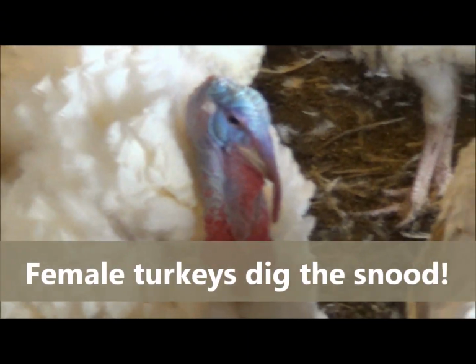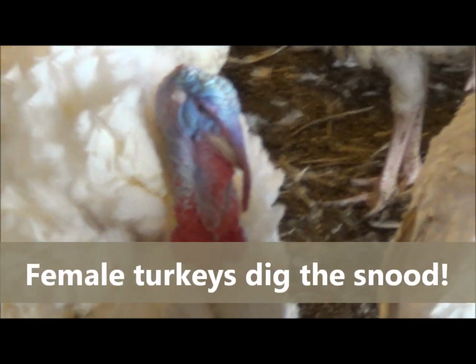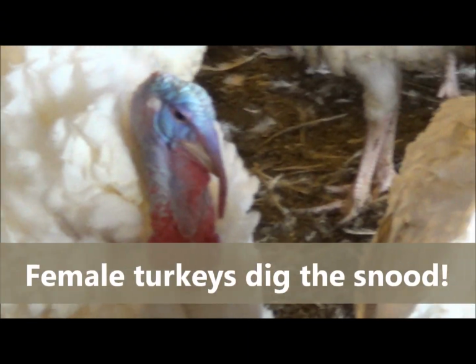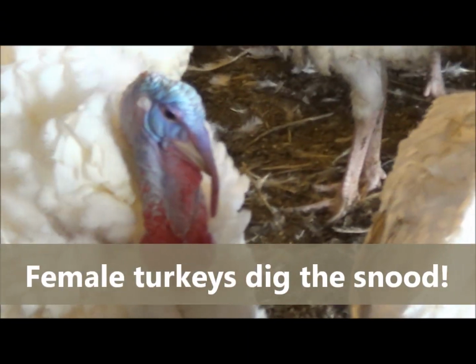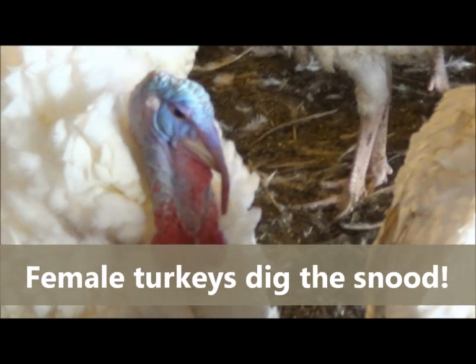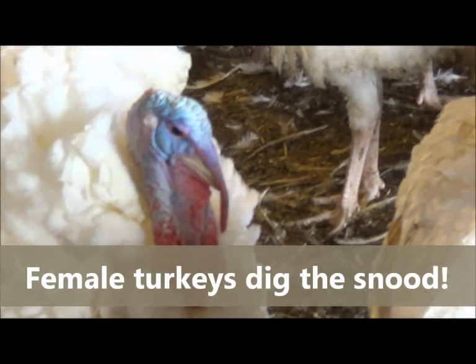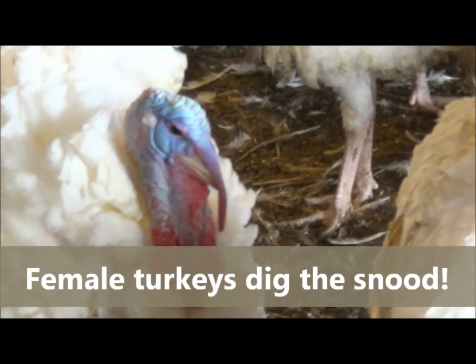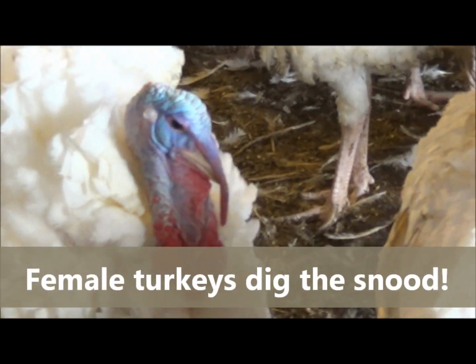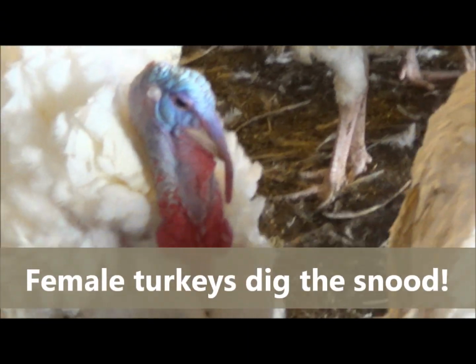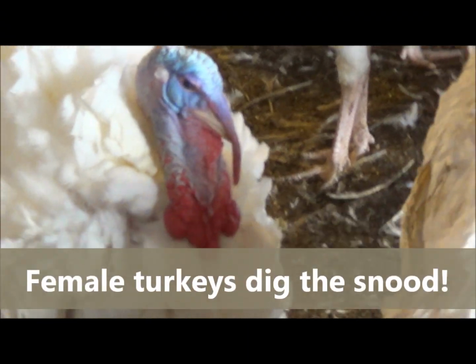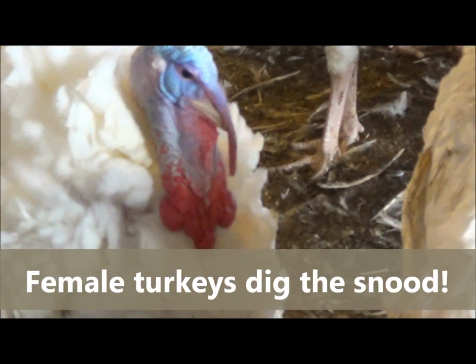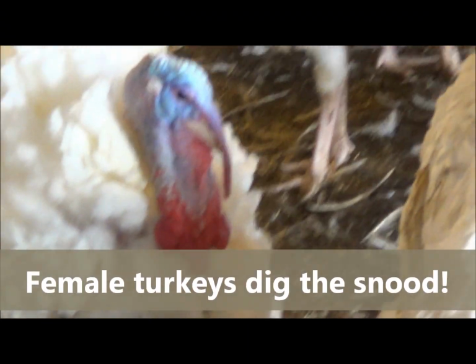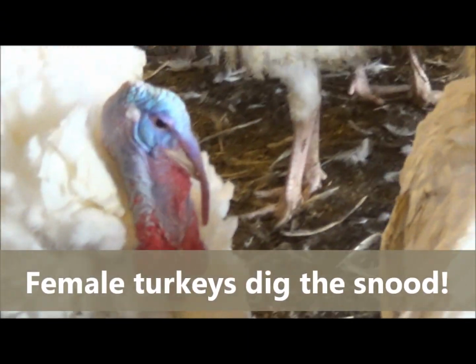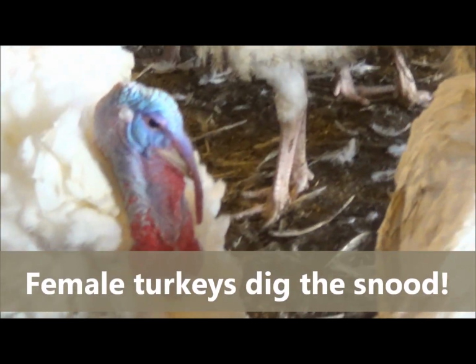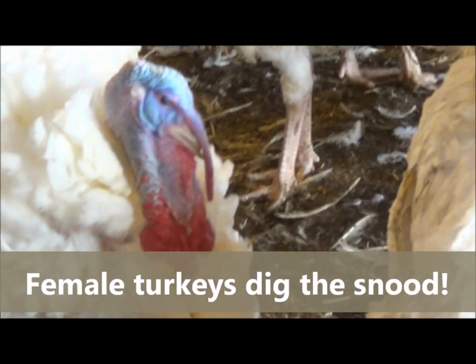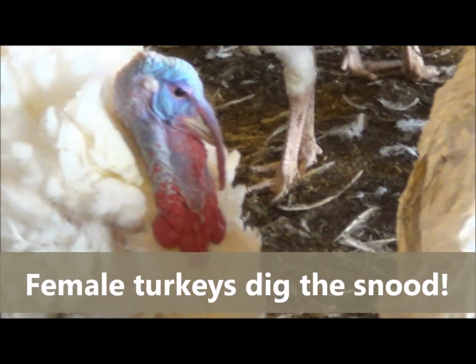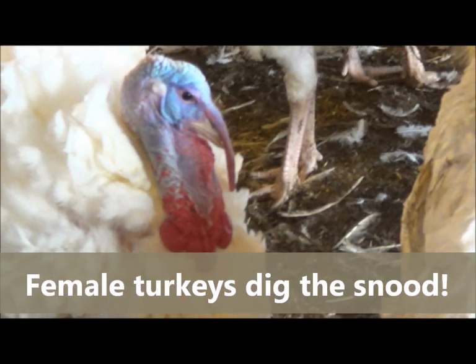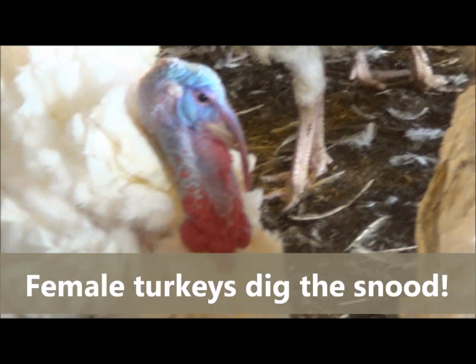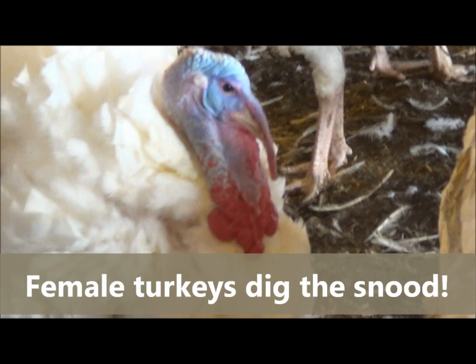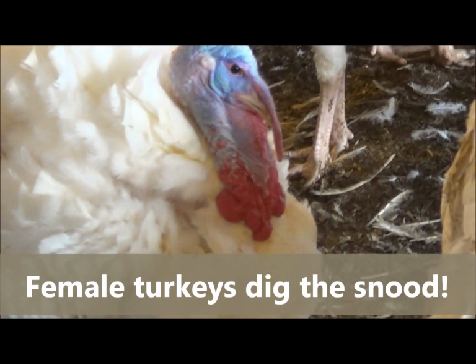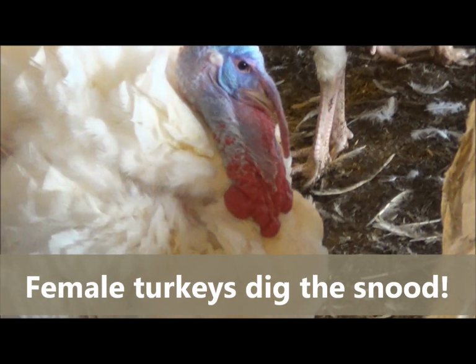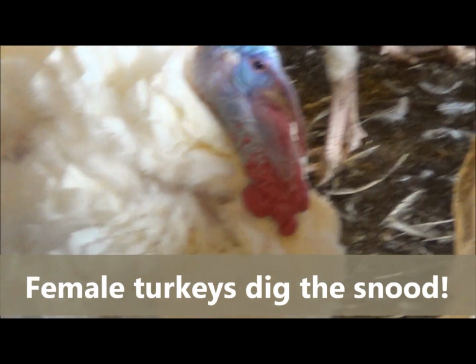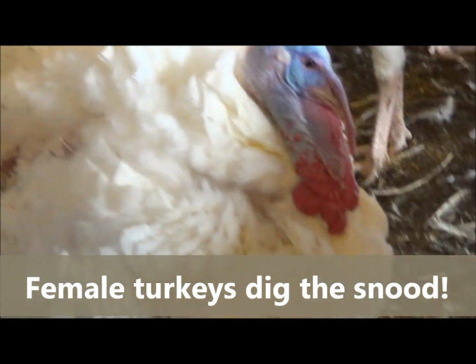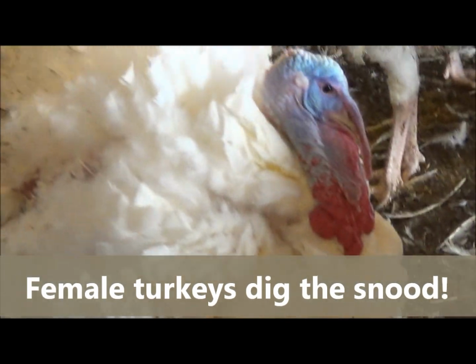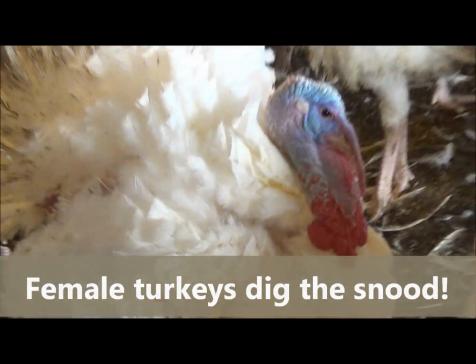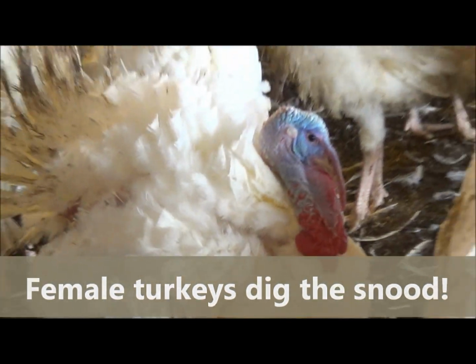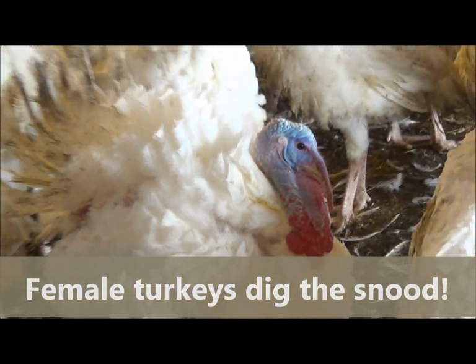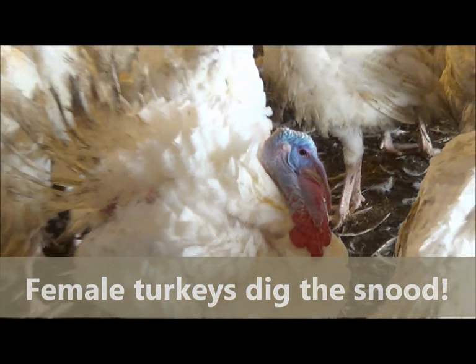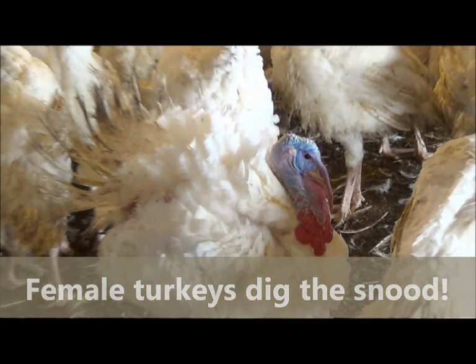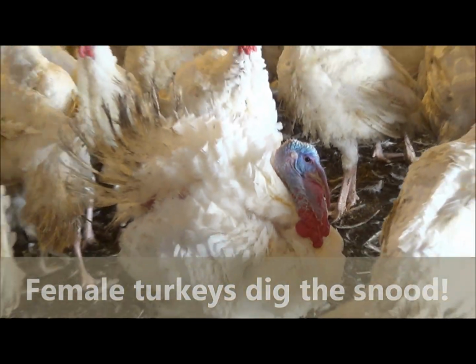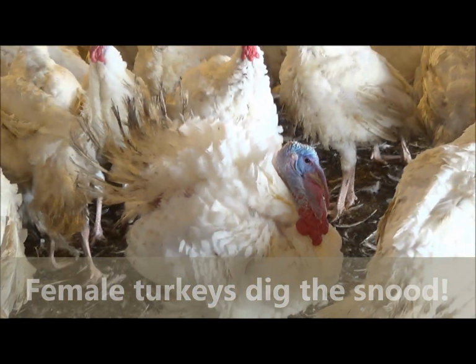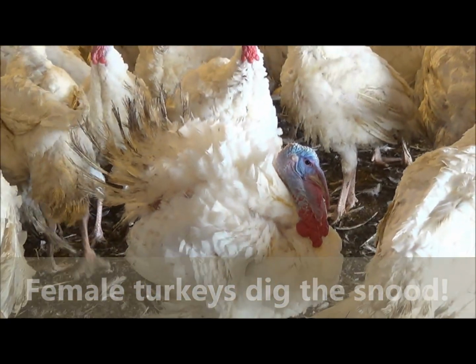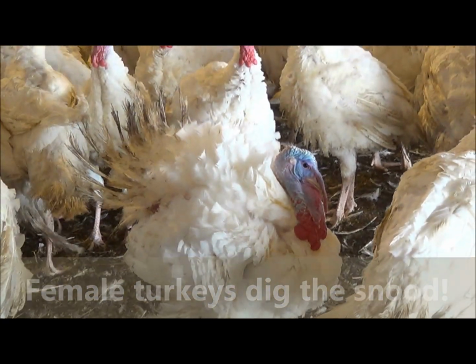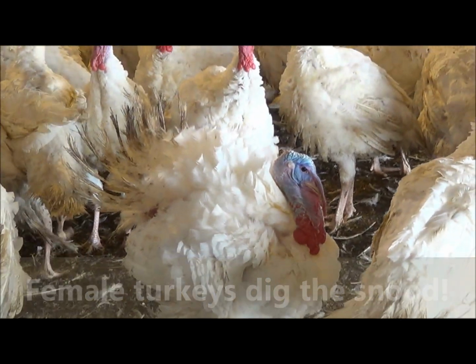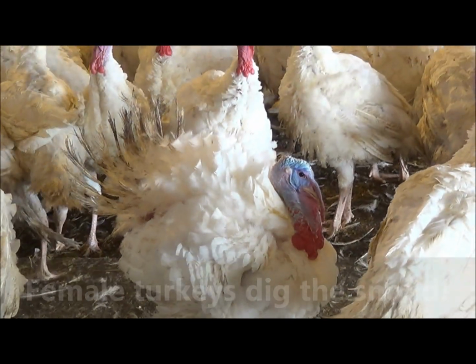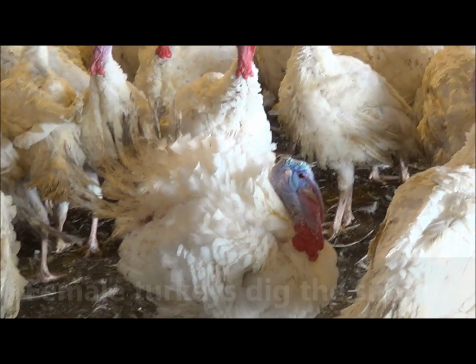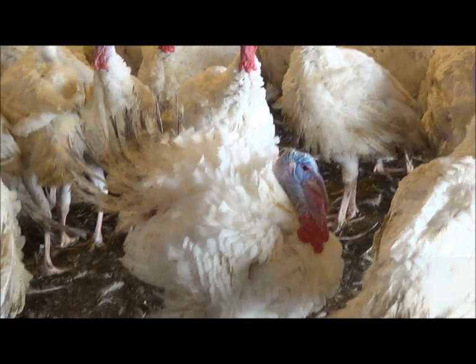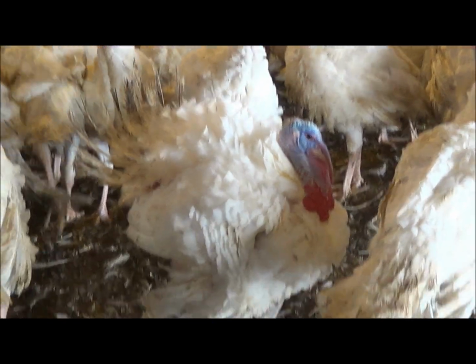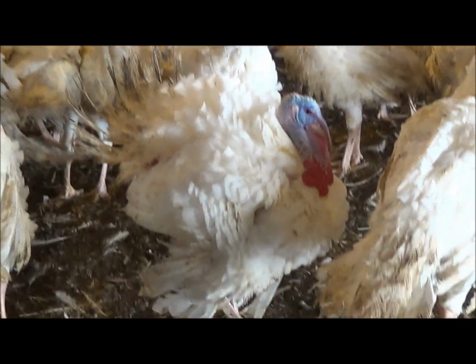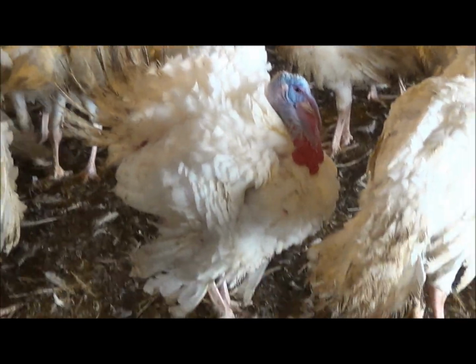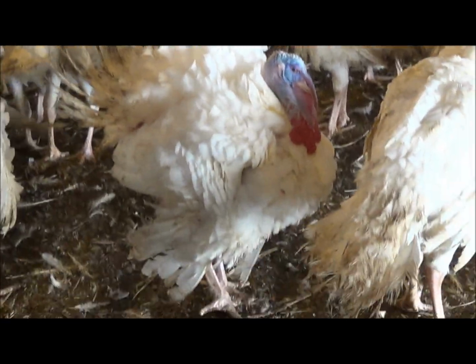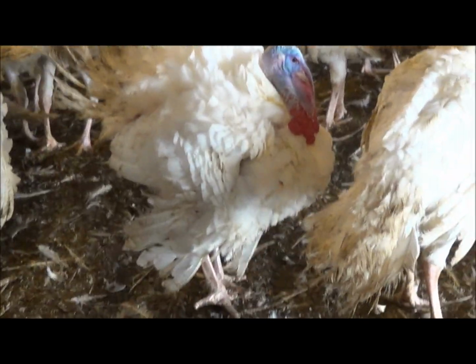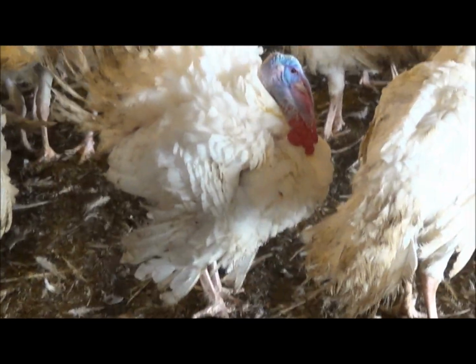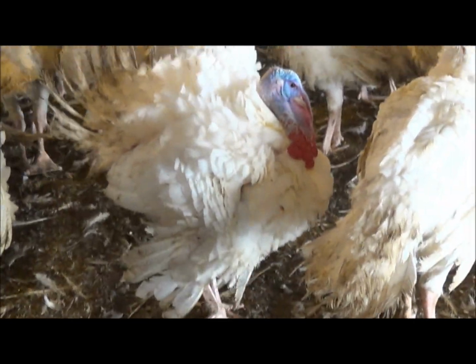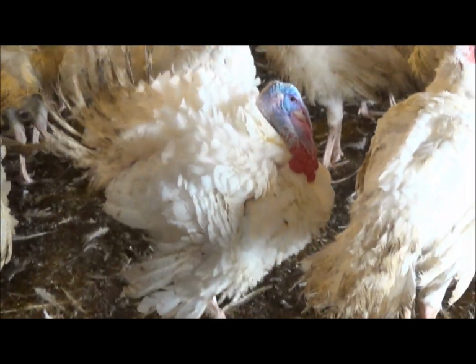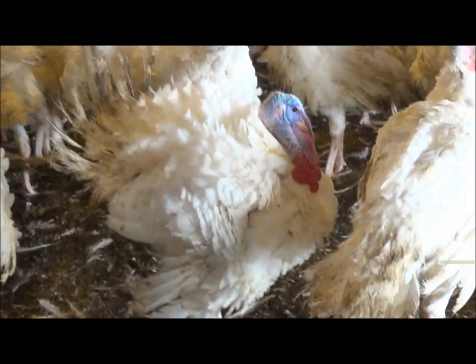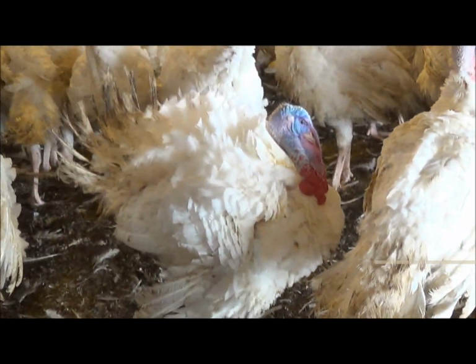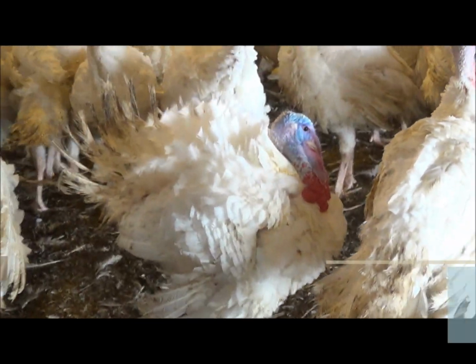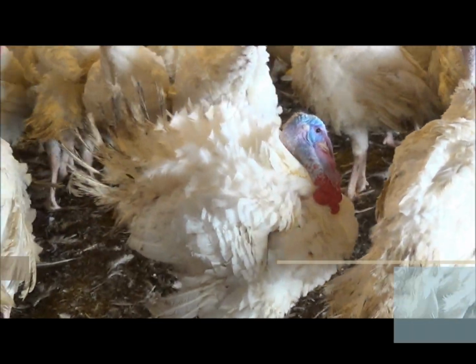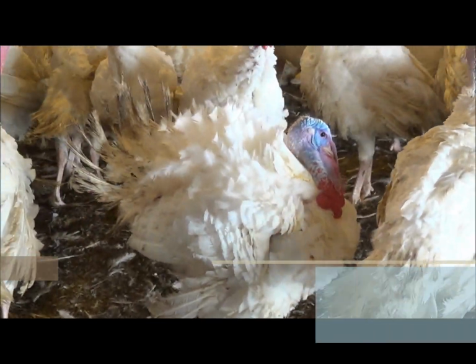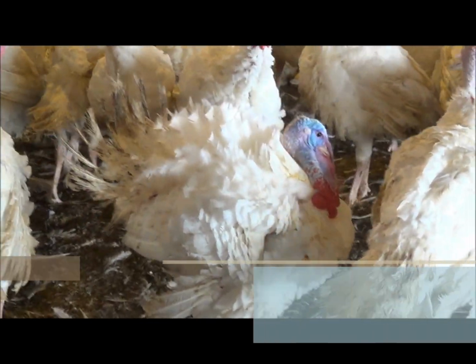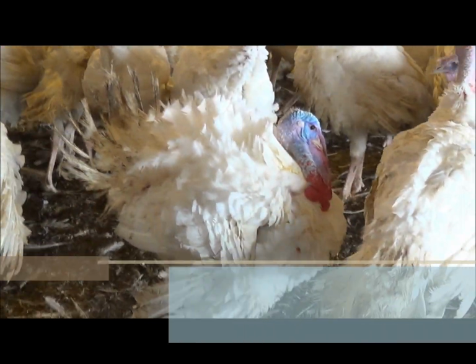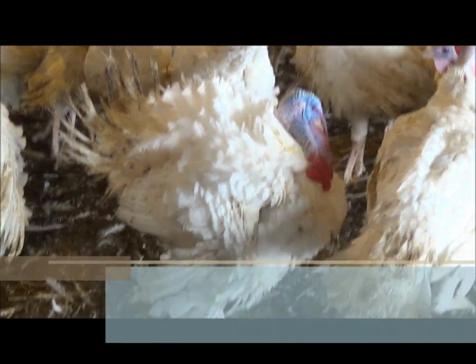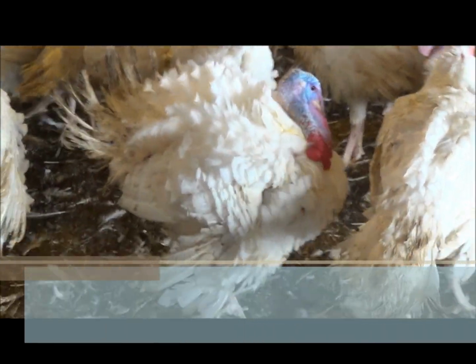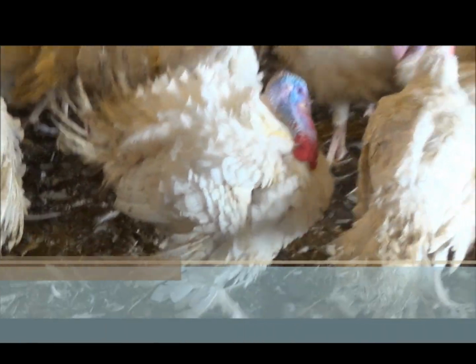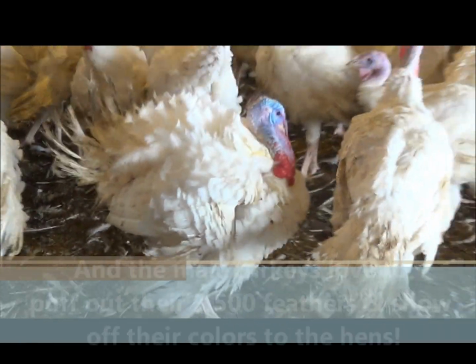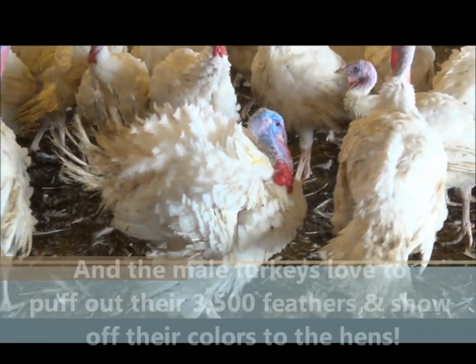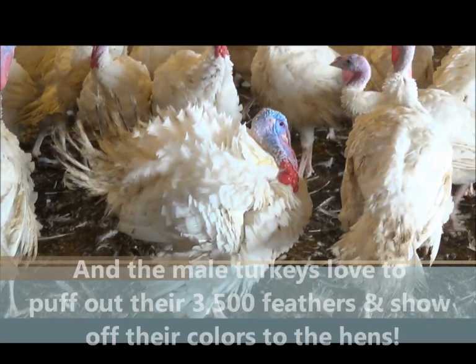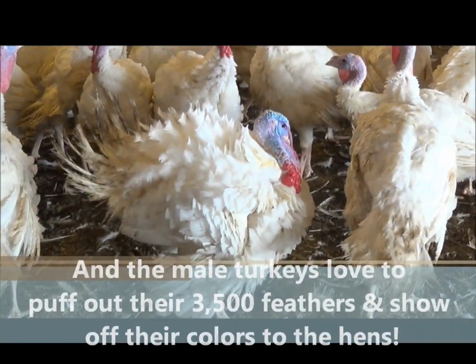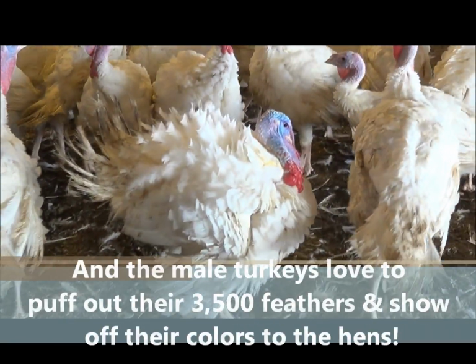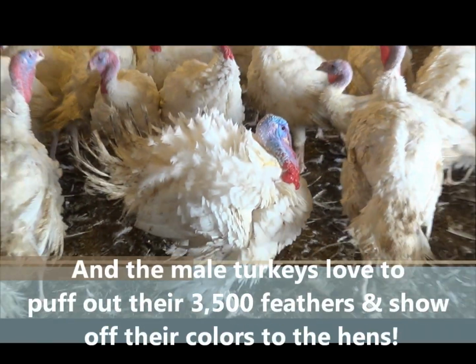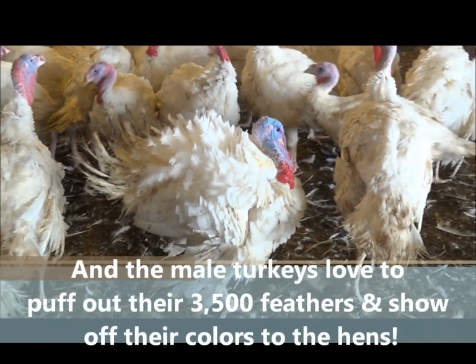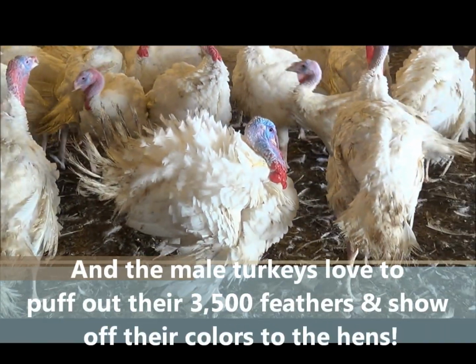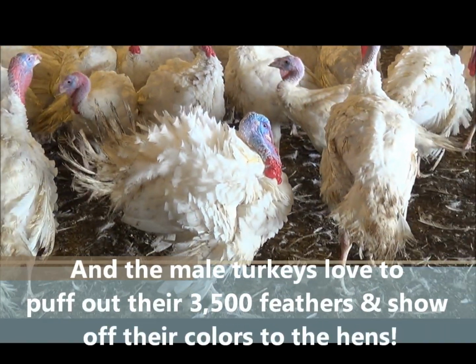There's the waddle underneath his neck. As you can see, he's got a lot of feathers — turkeys have about 3,500 on average.